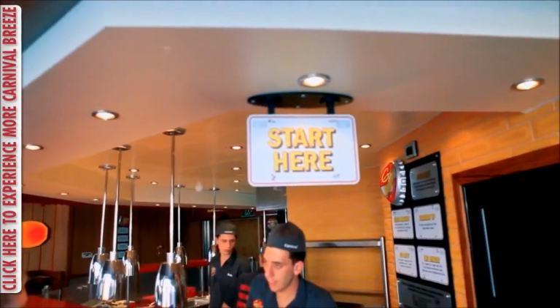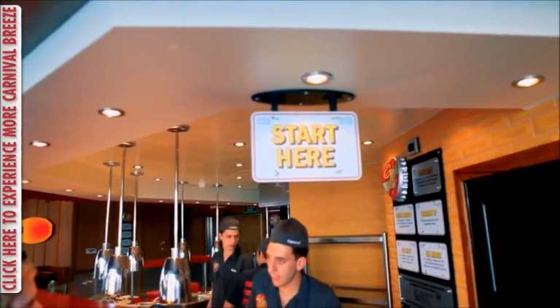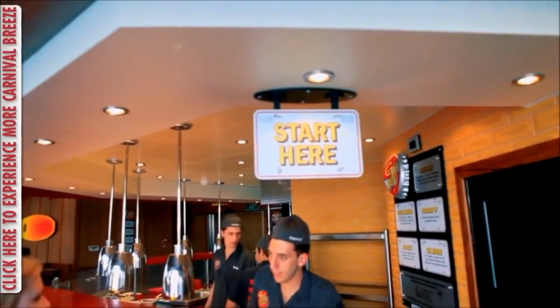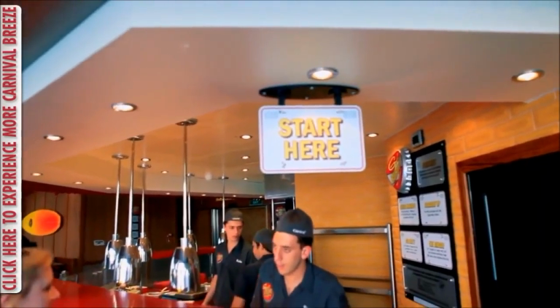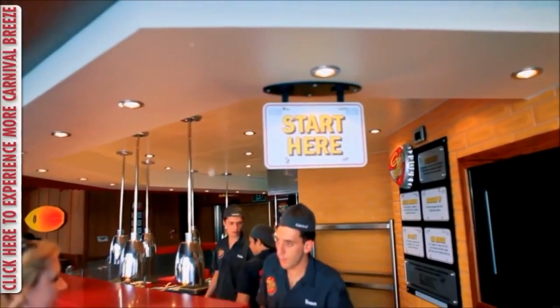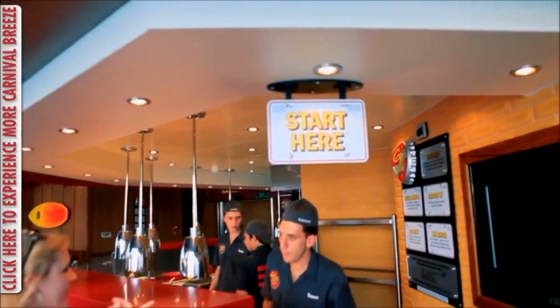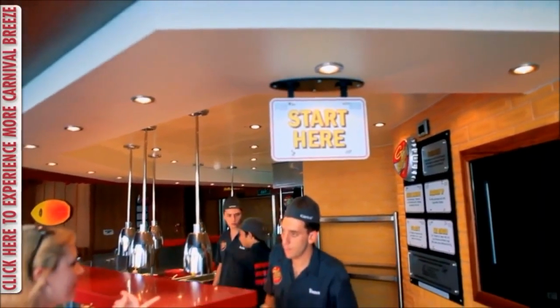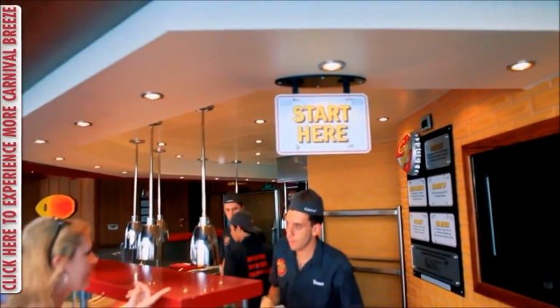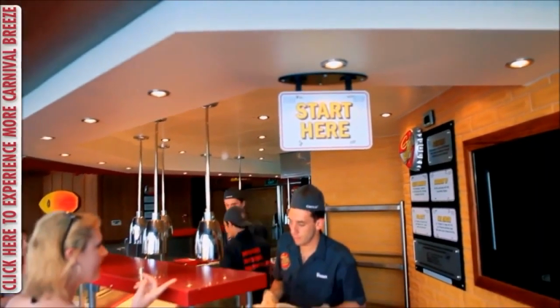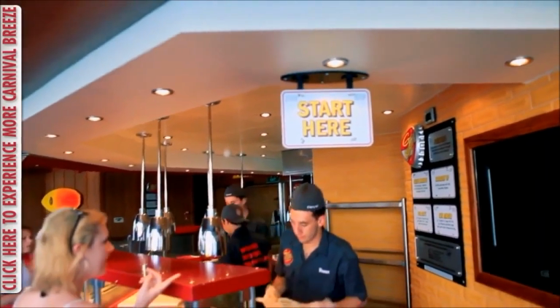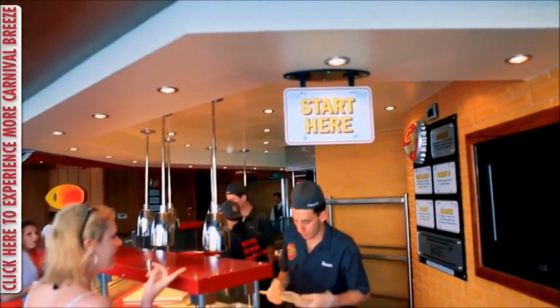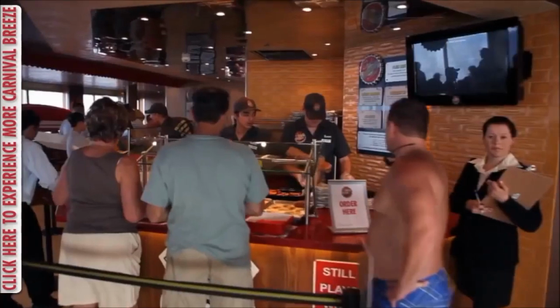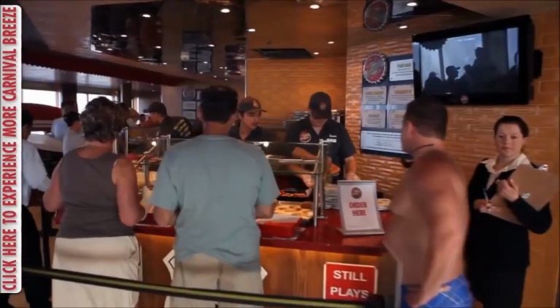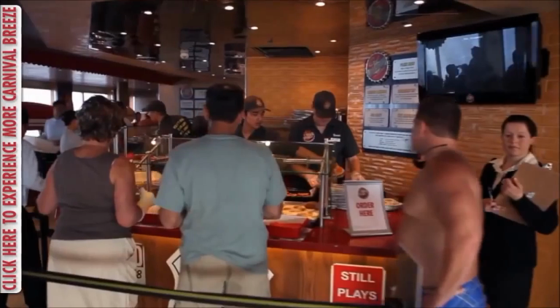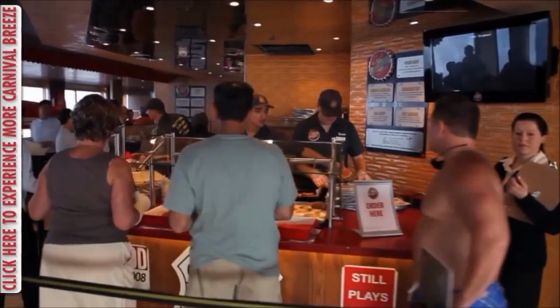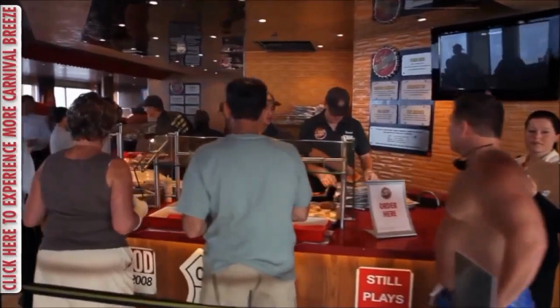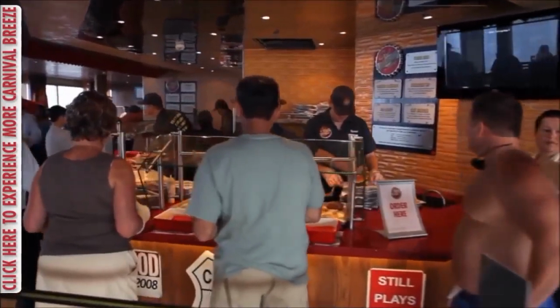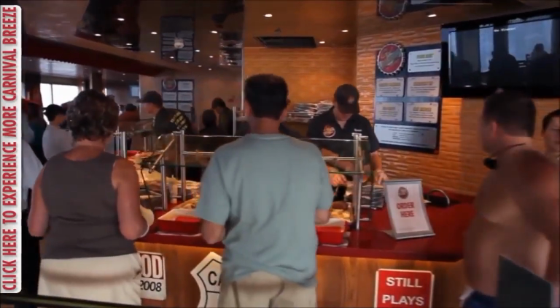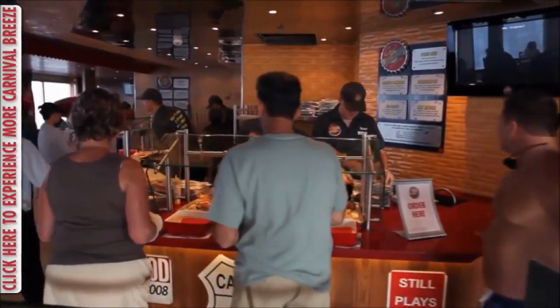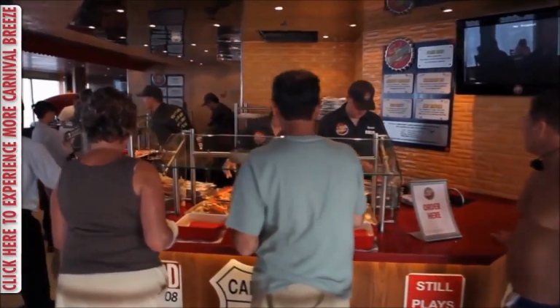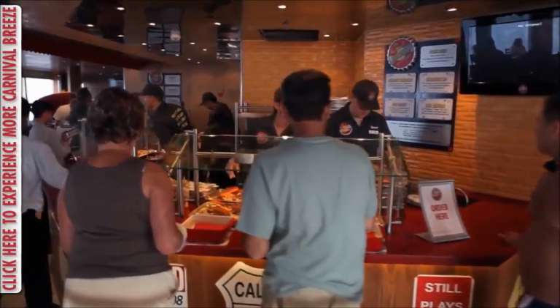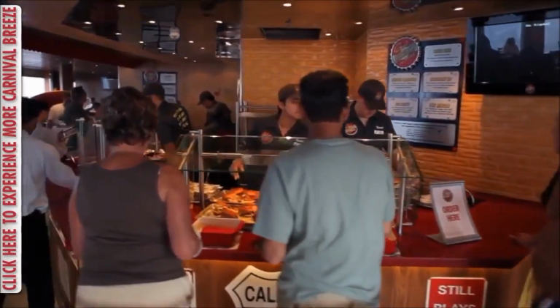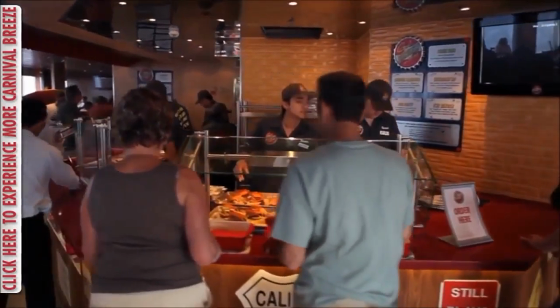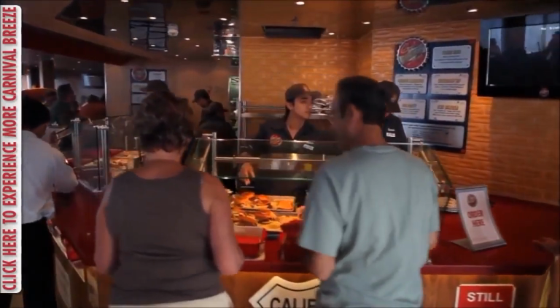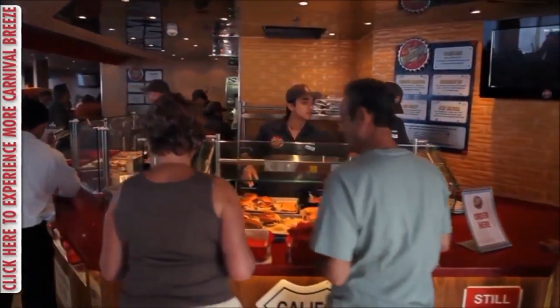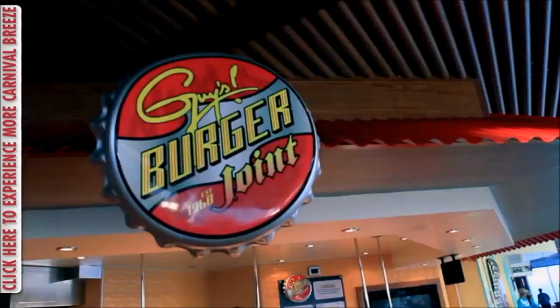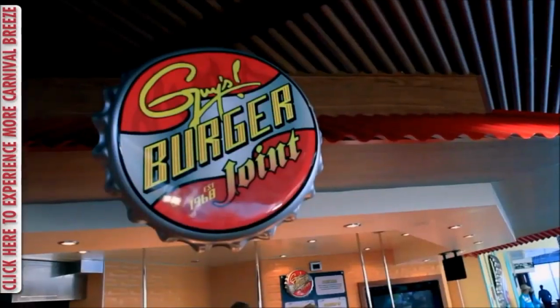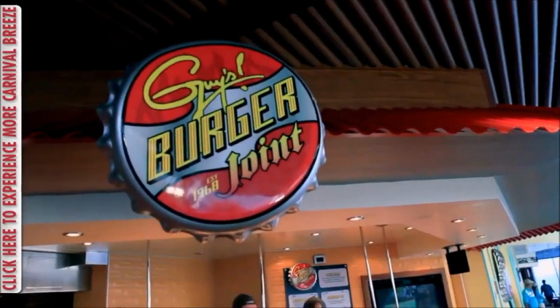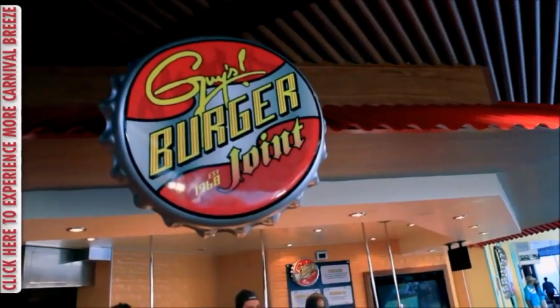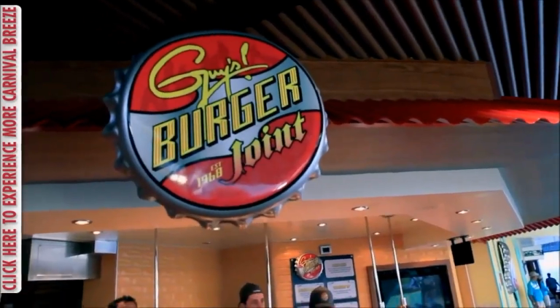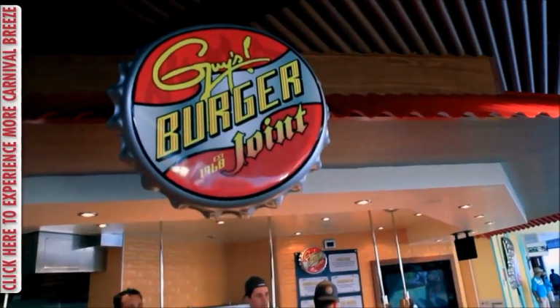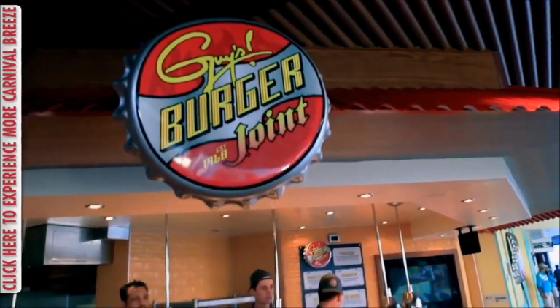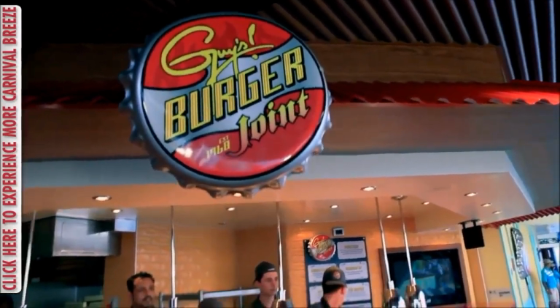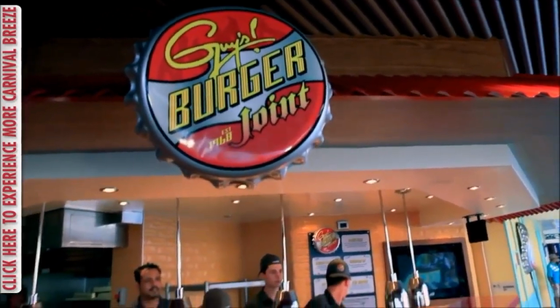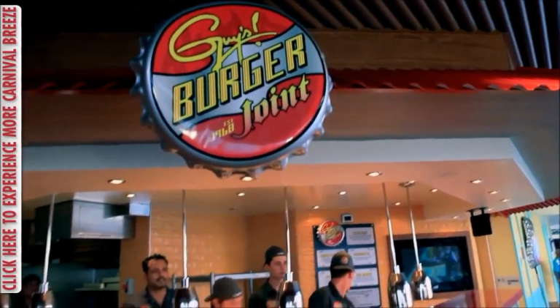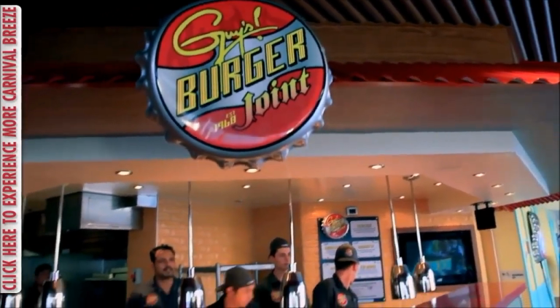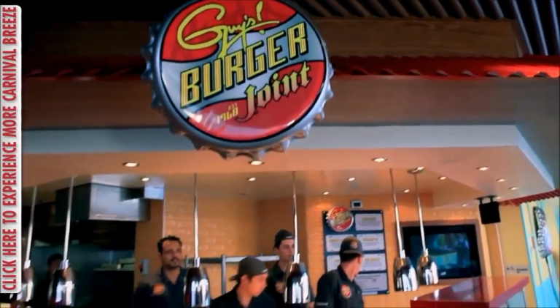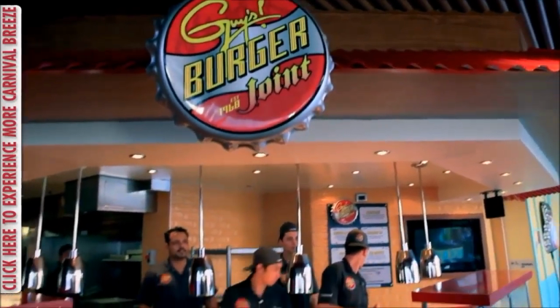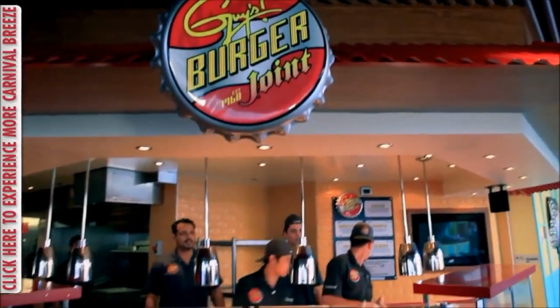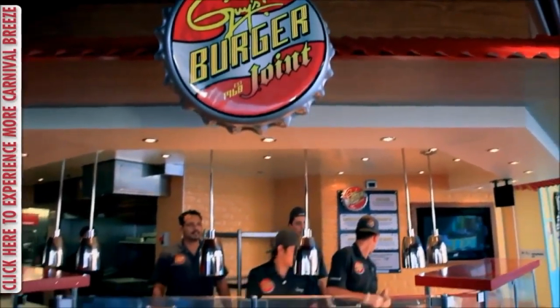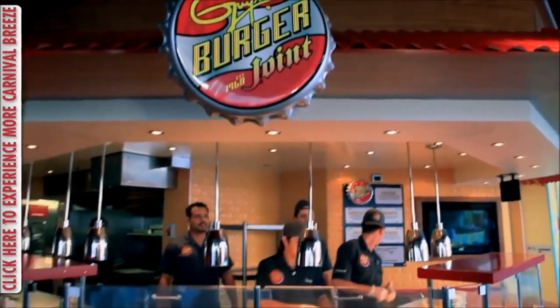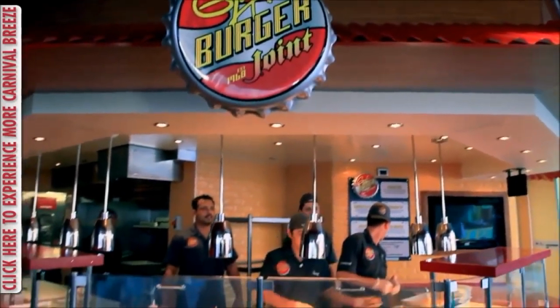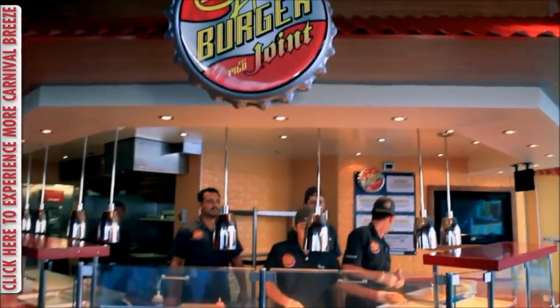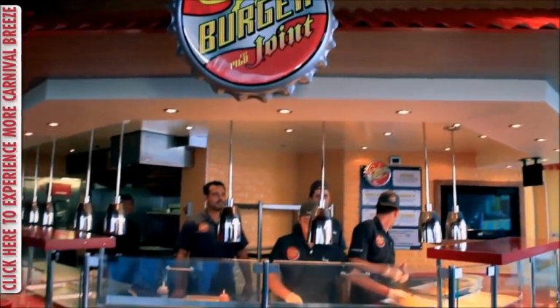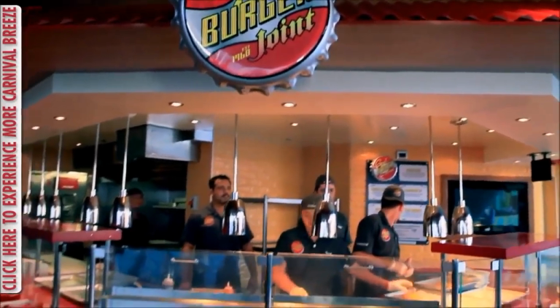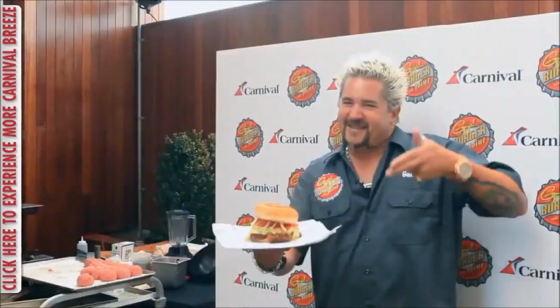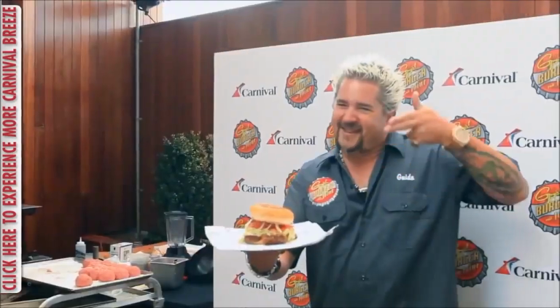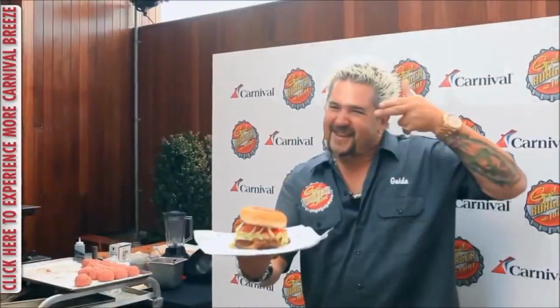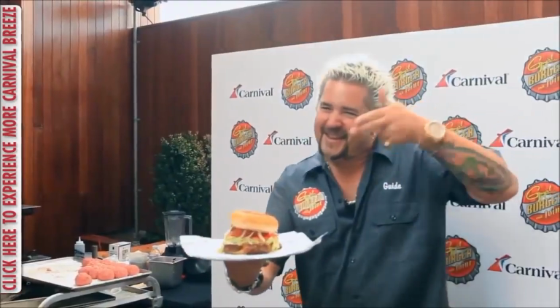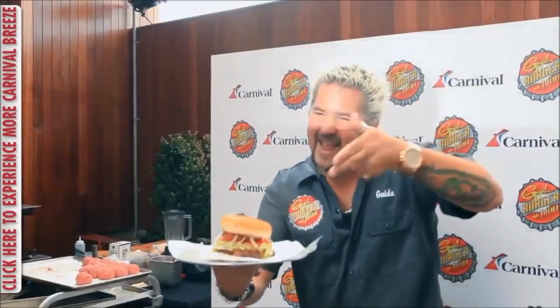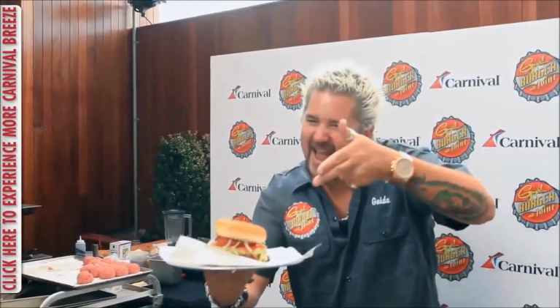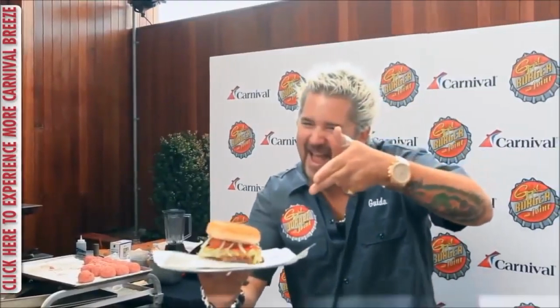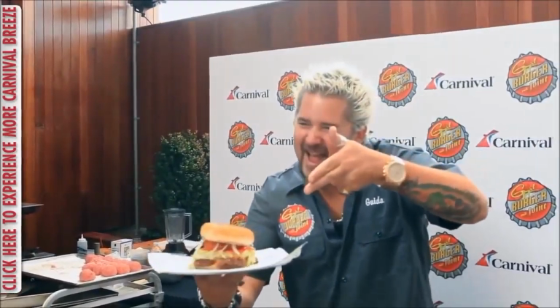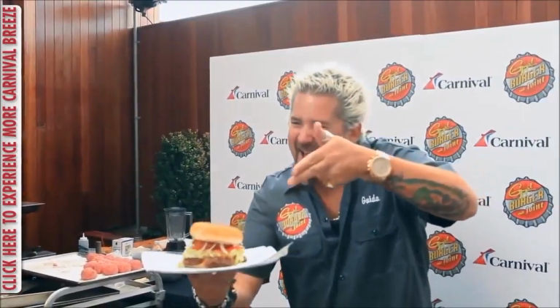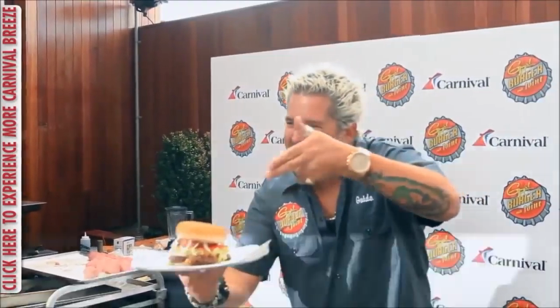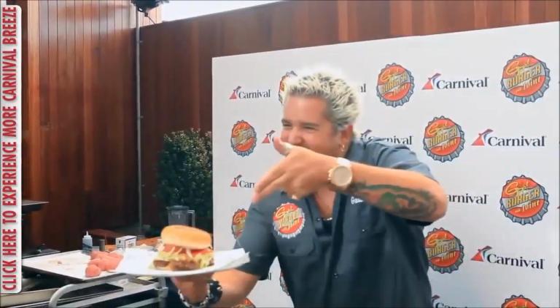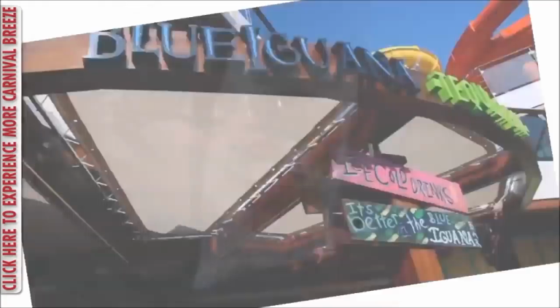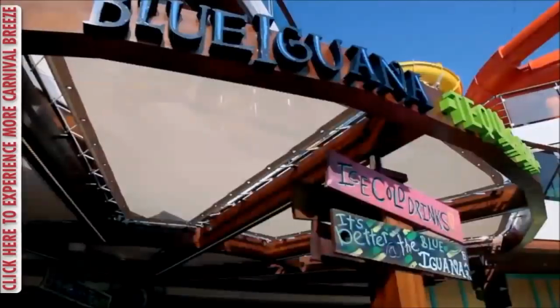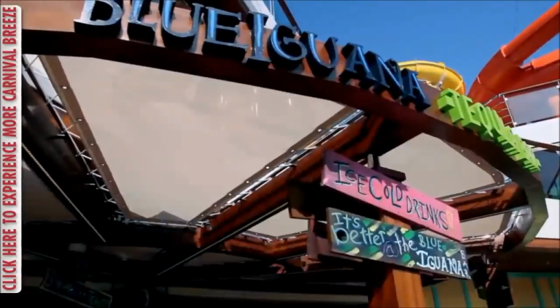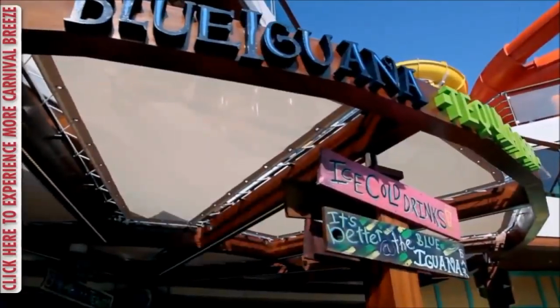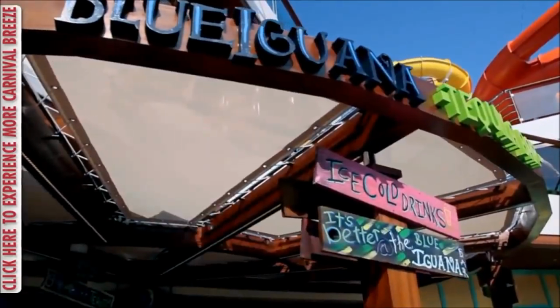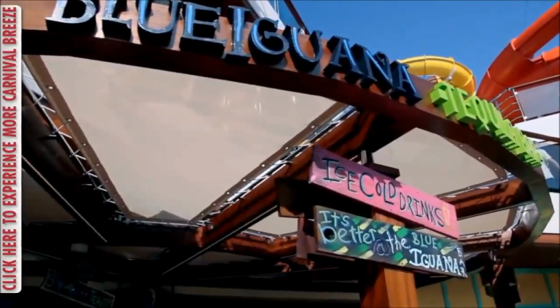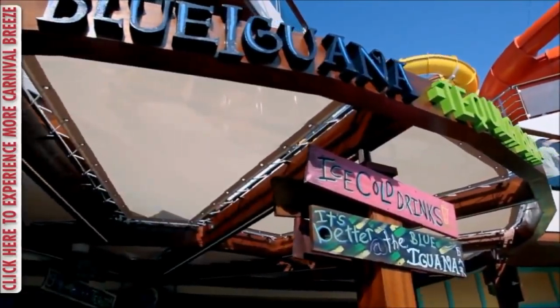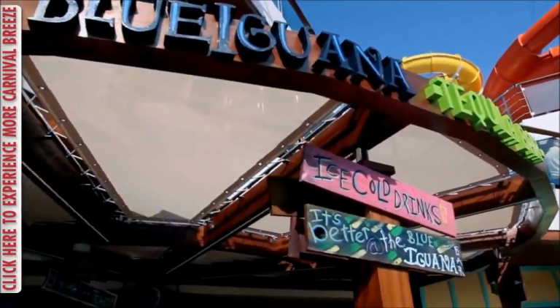Lido Marketplace has tons of different cuisine options, but if you're looking for something different here on Lido Deck, there are several places you can check out.